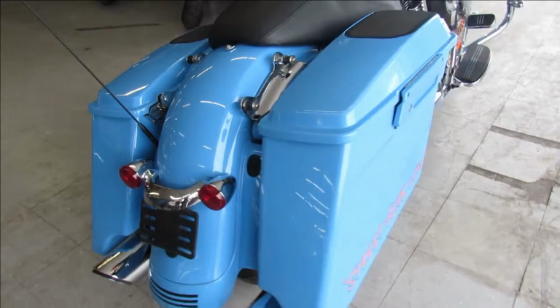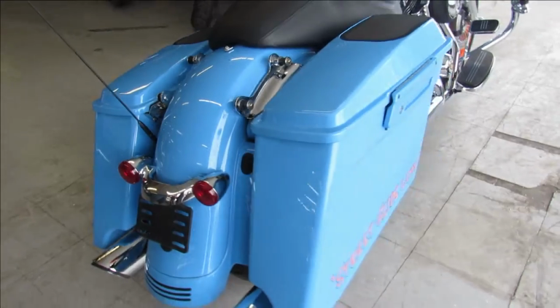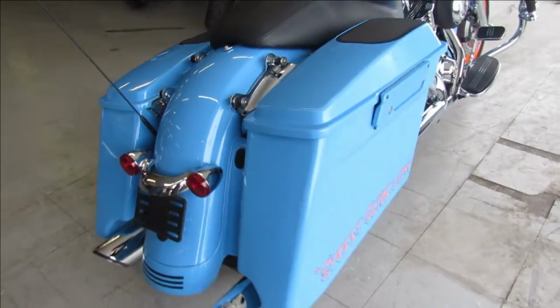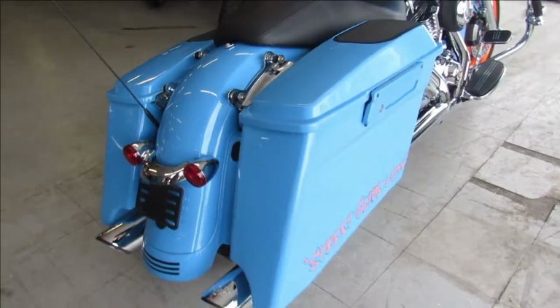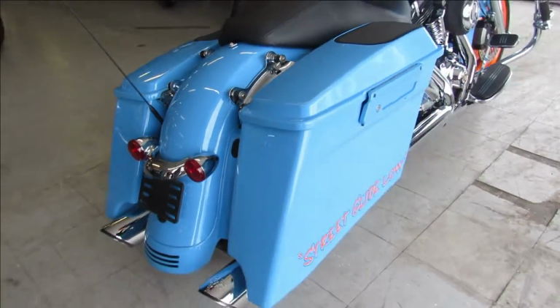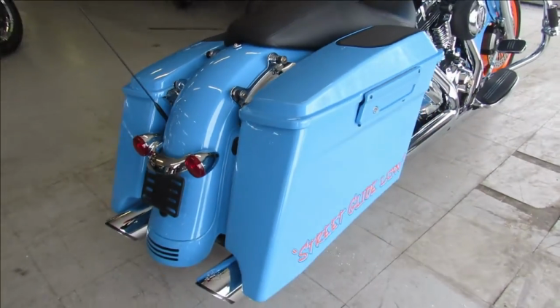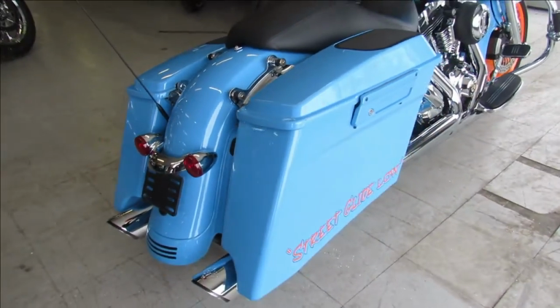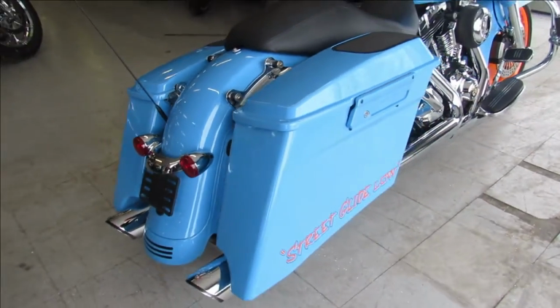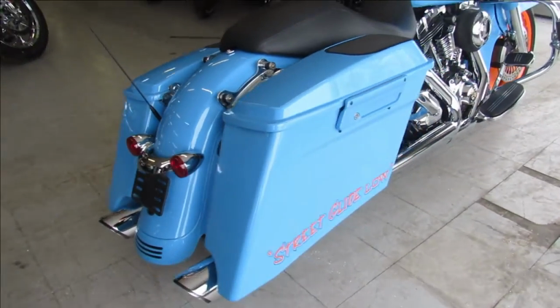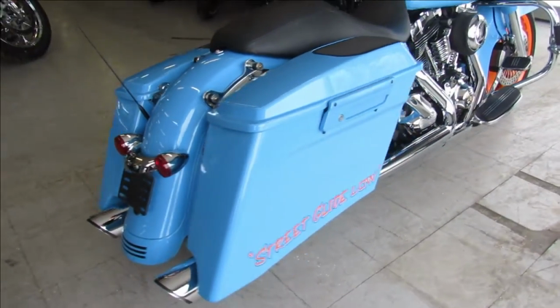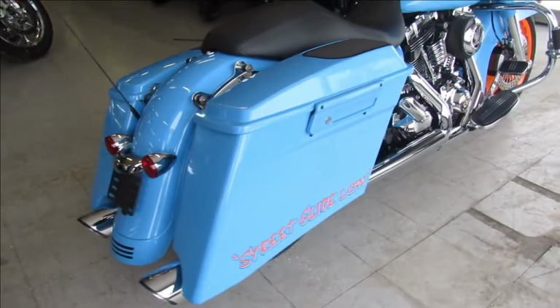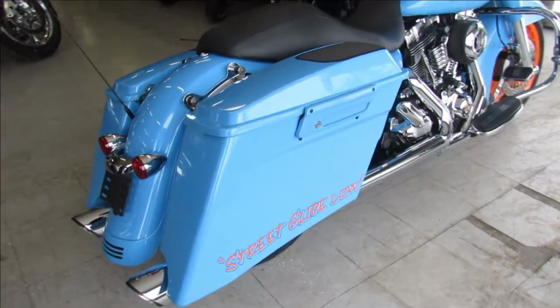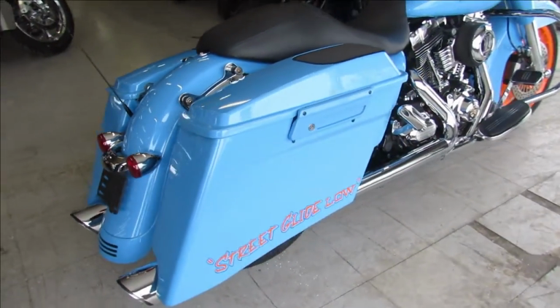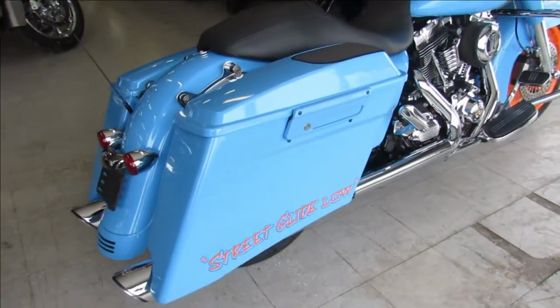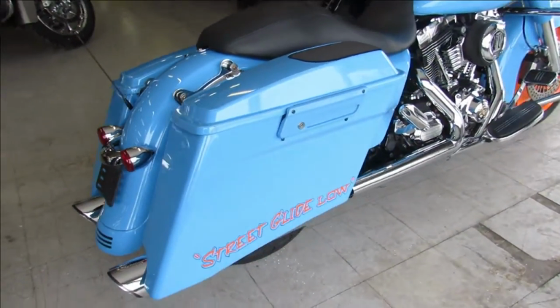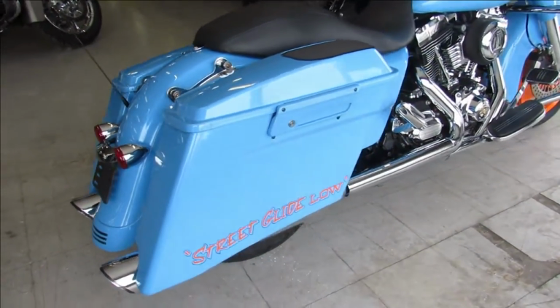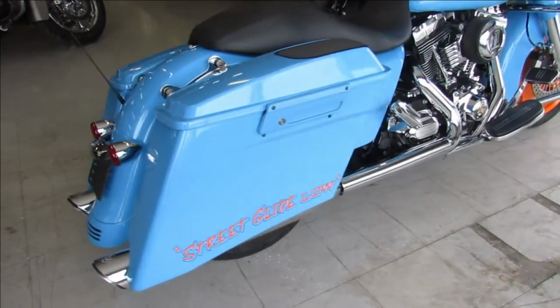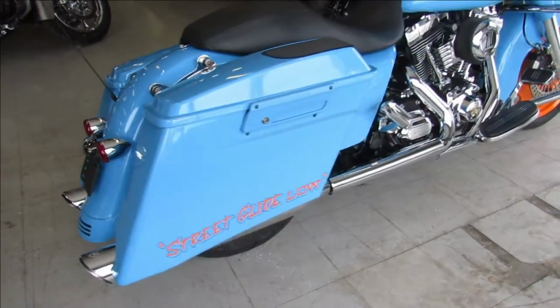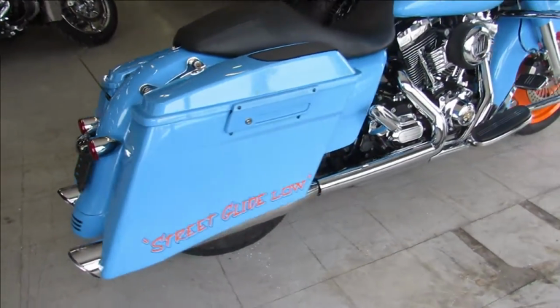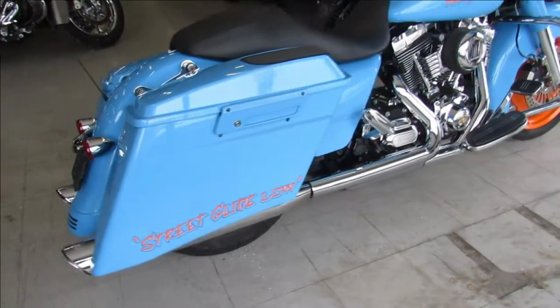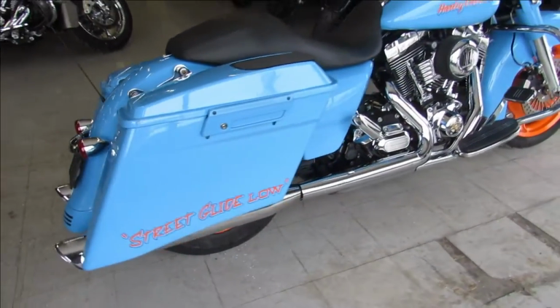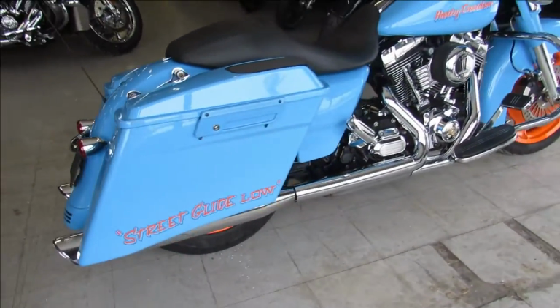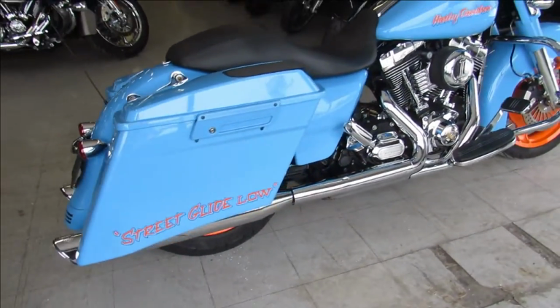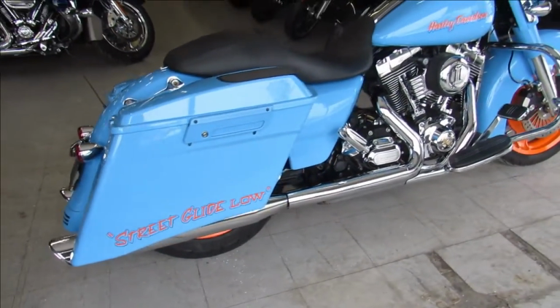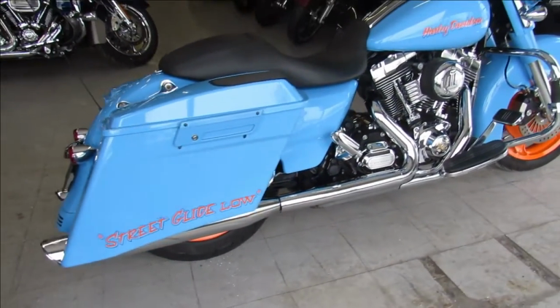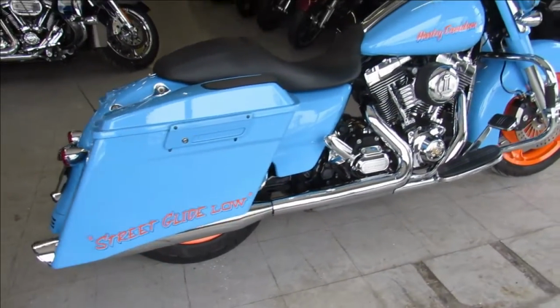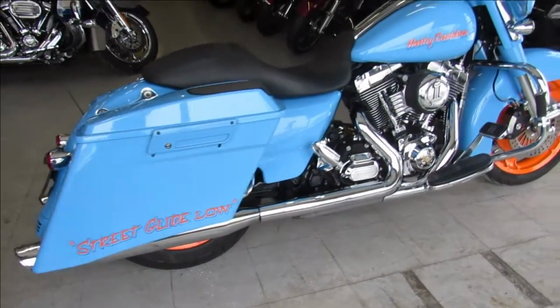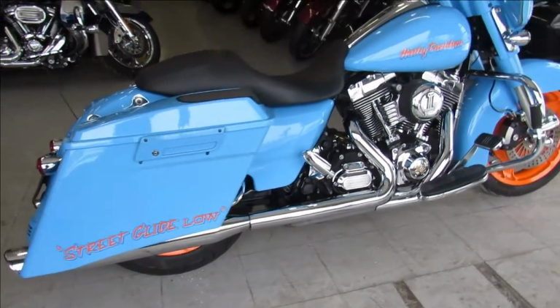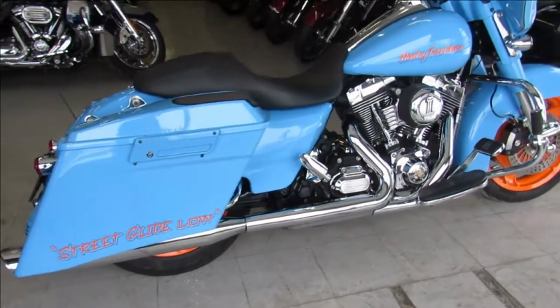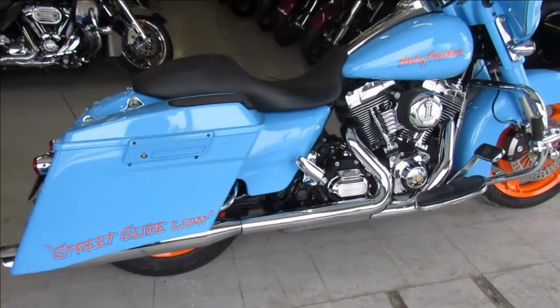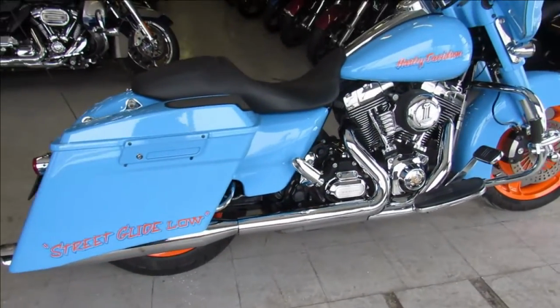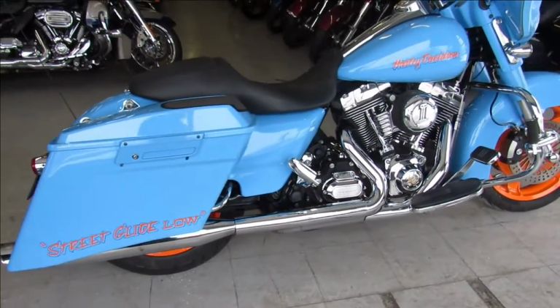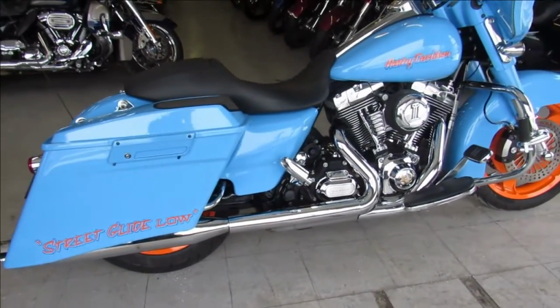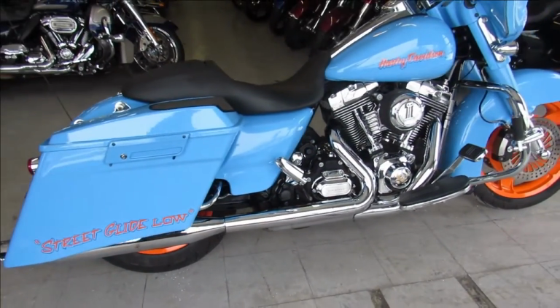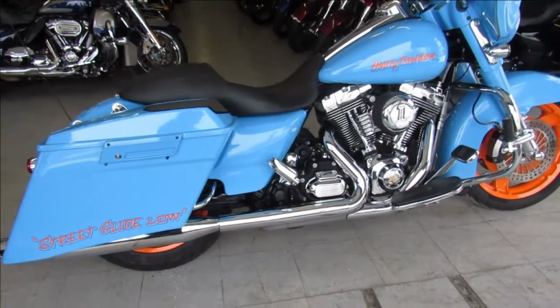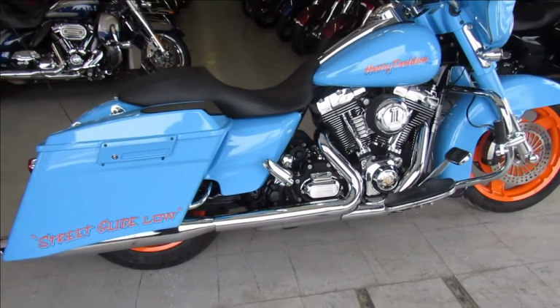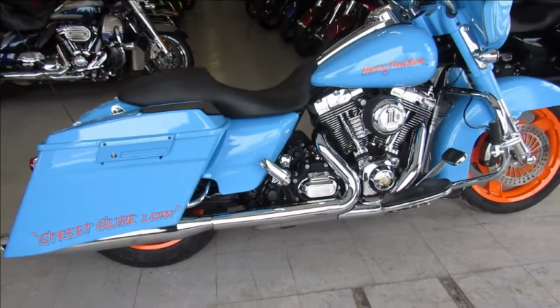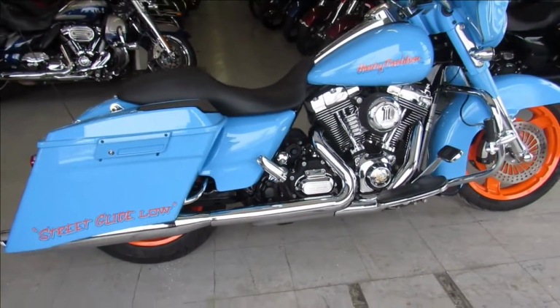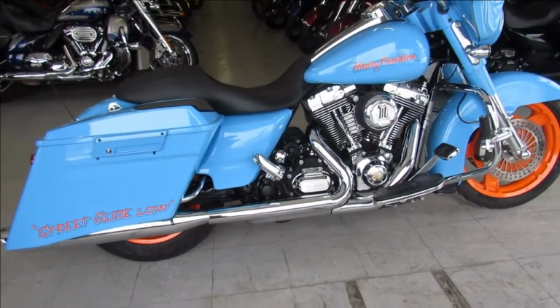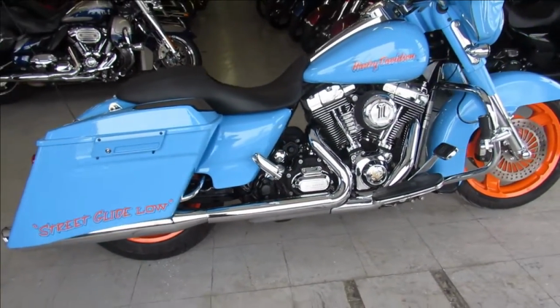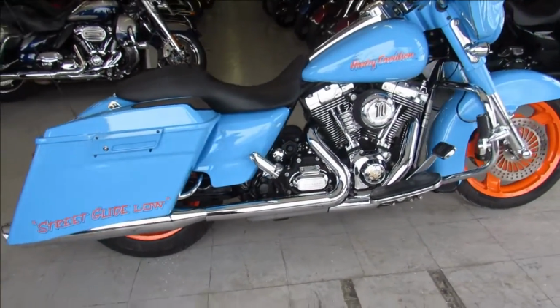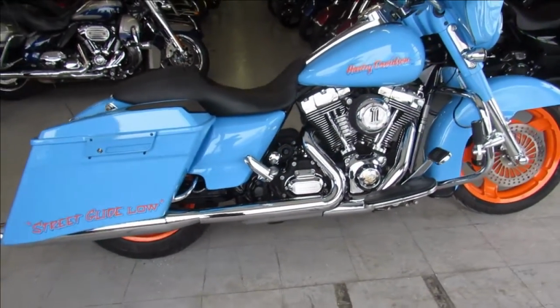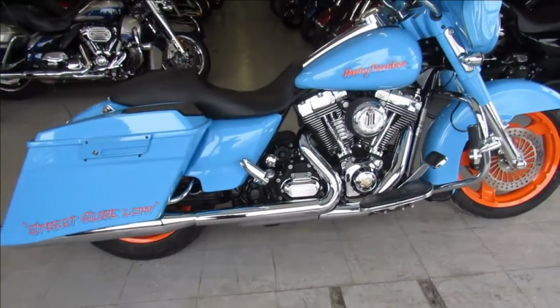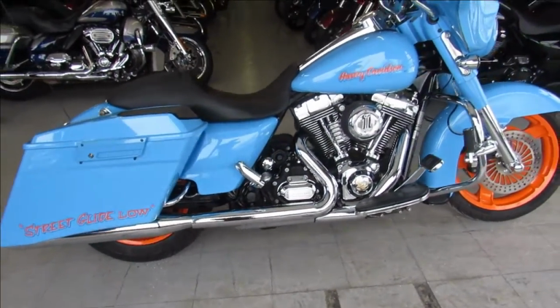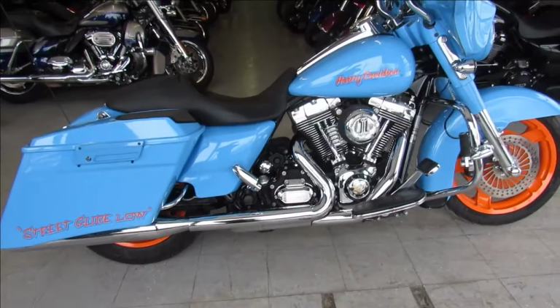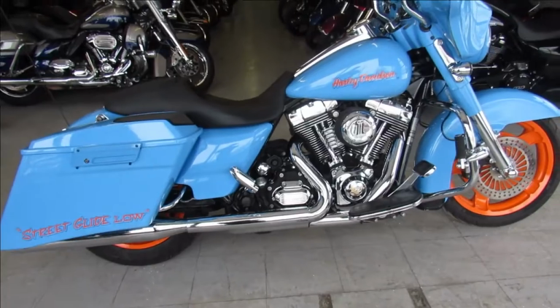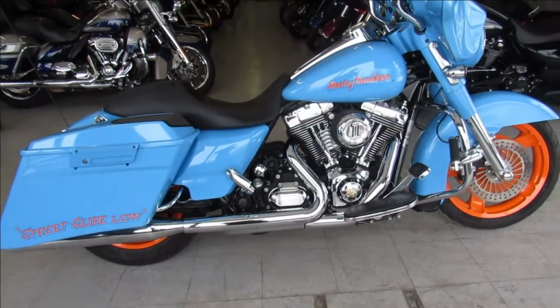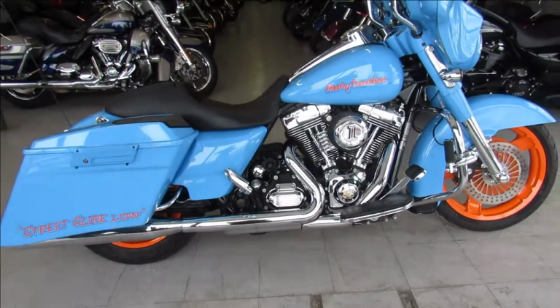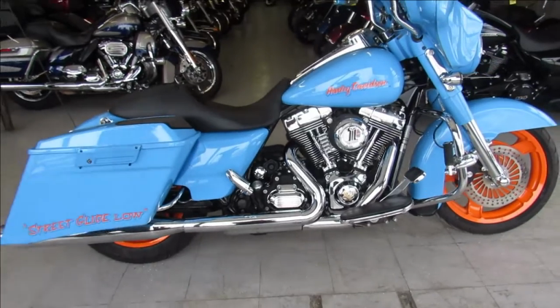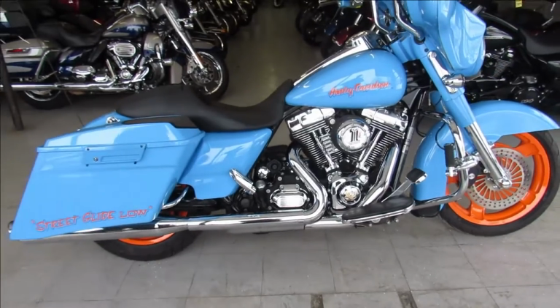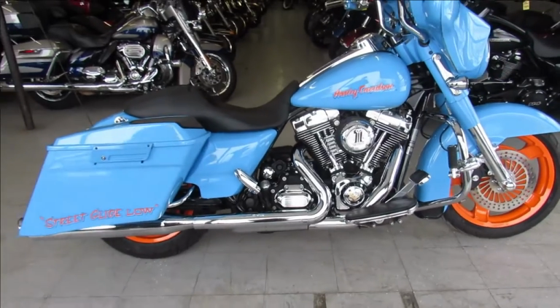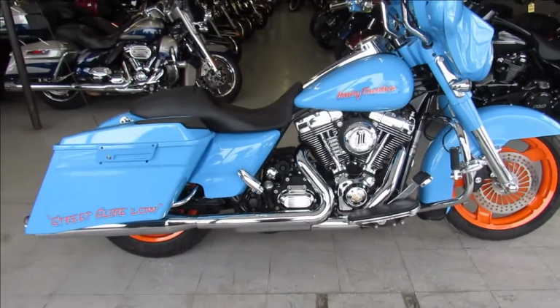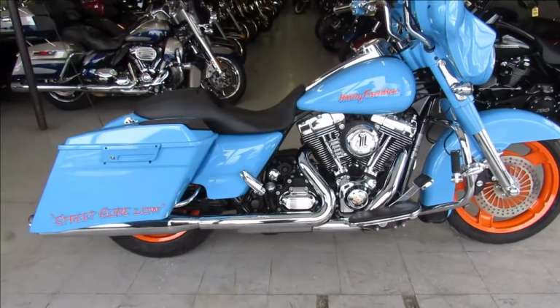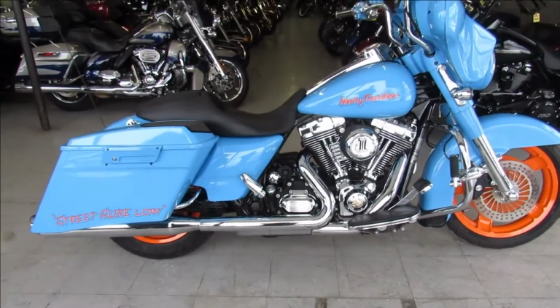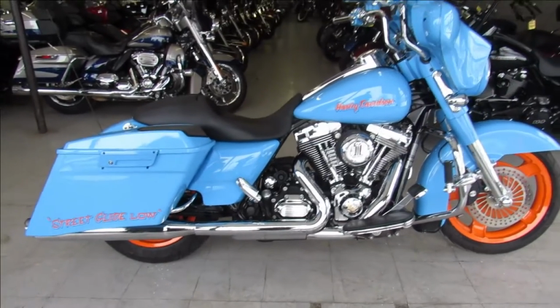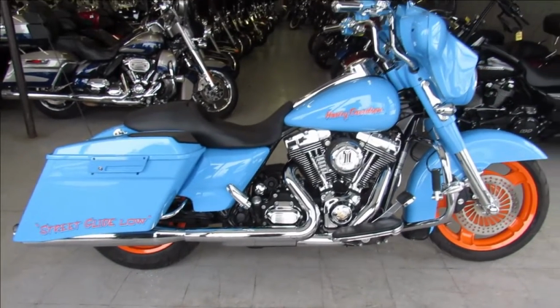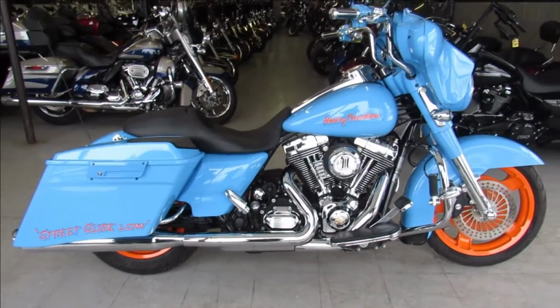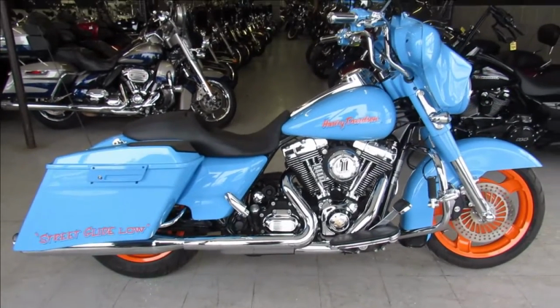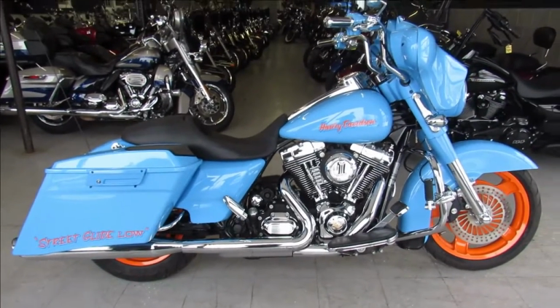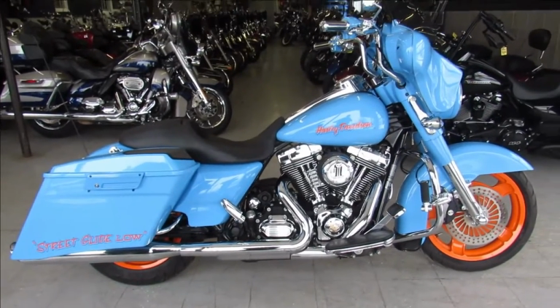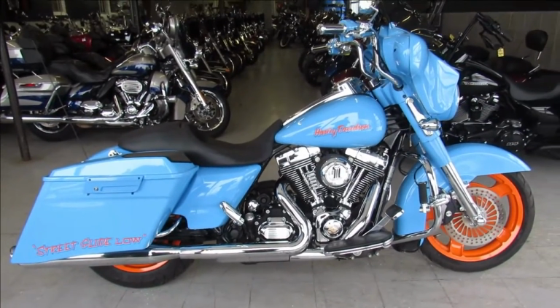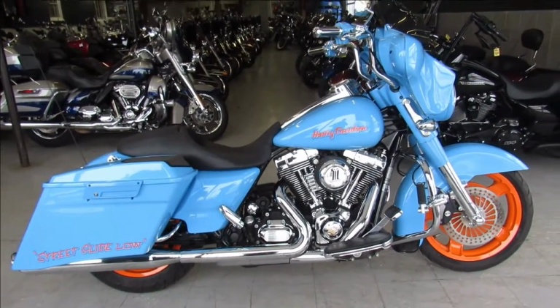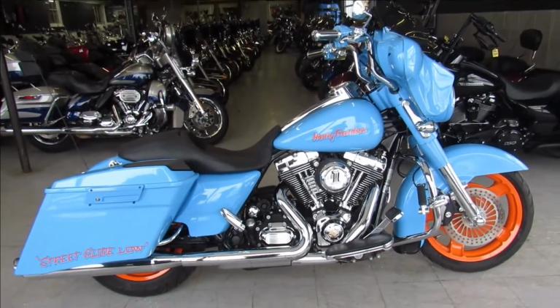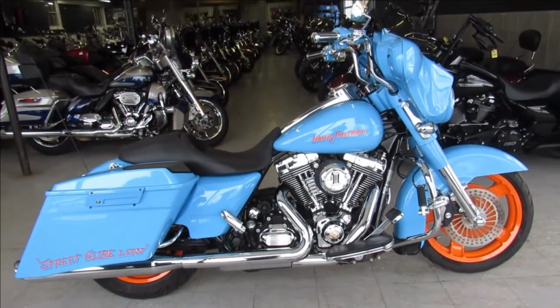You guys can own it for $13,990. Give us a call, we'll get it done — it's 810-648-9500.